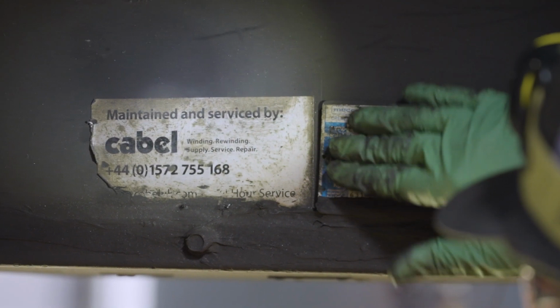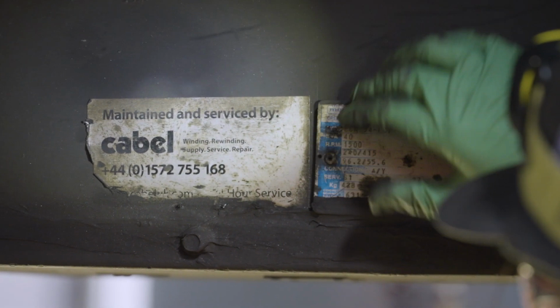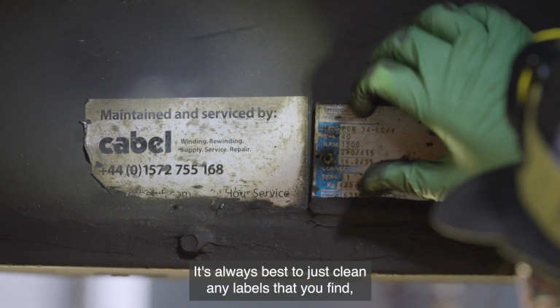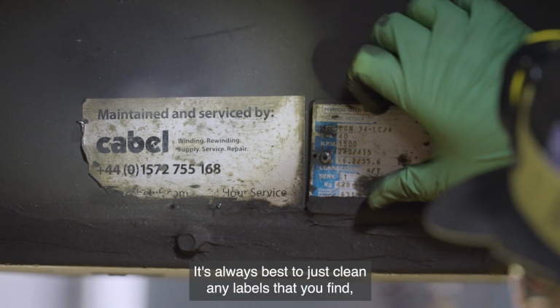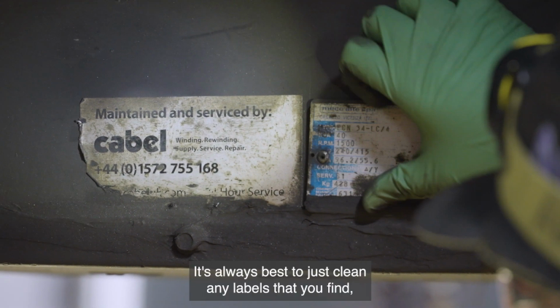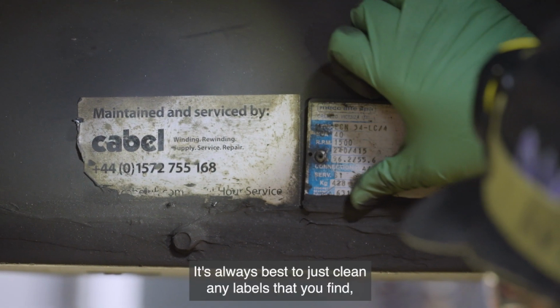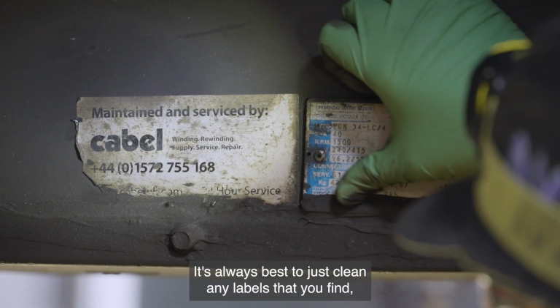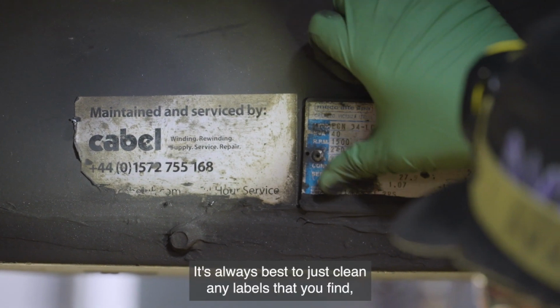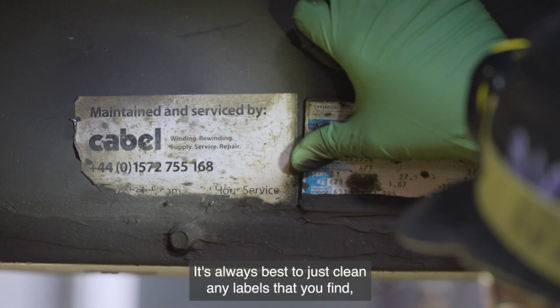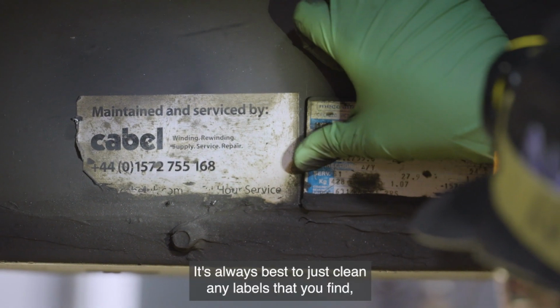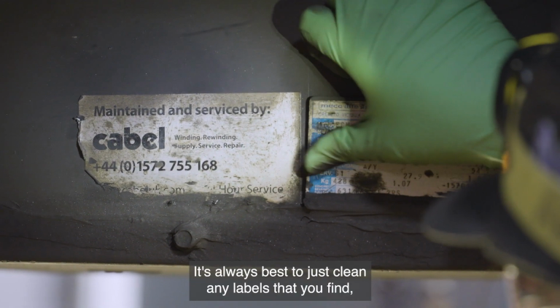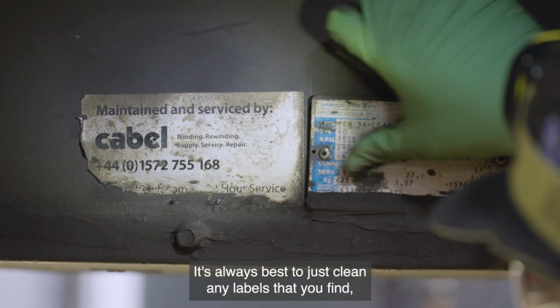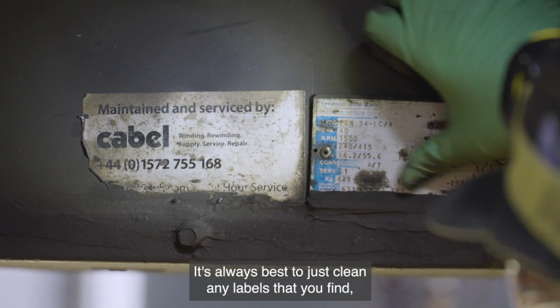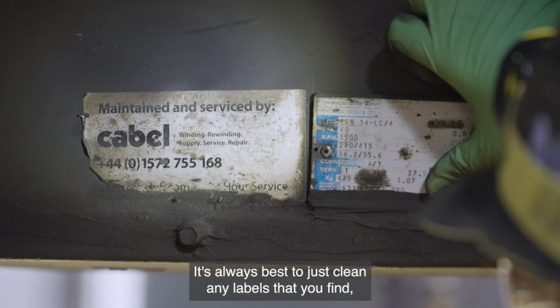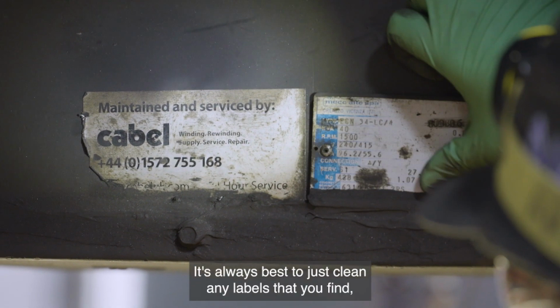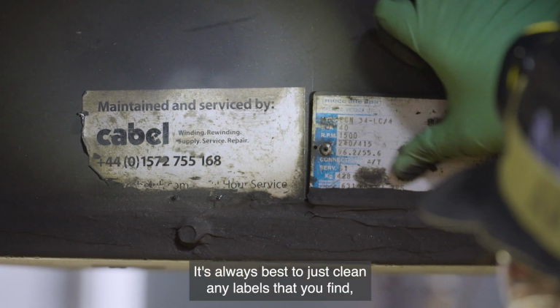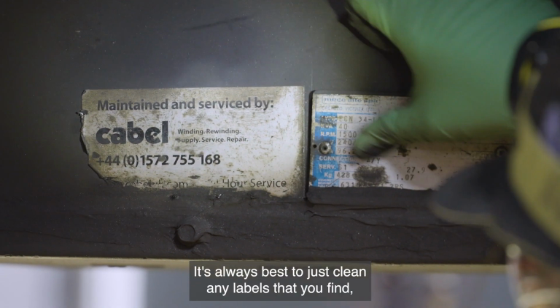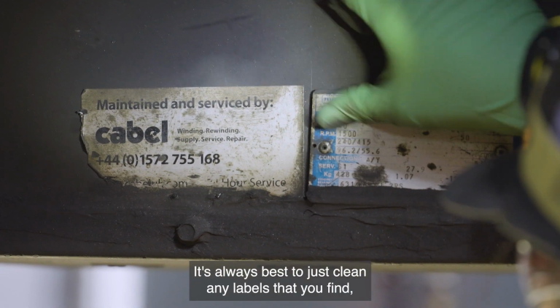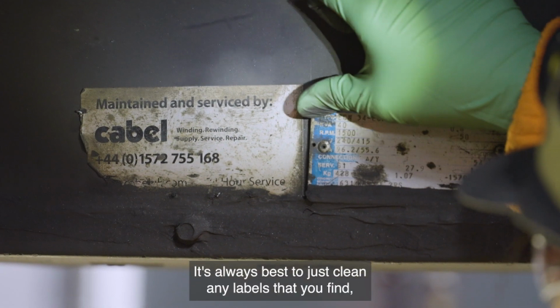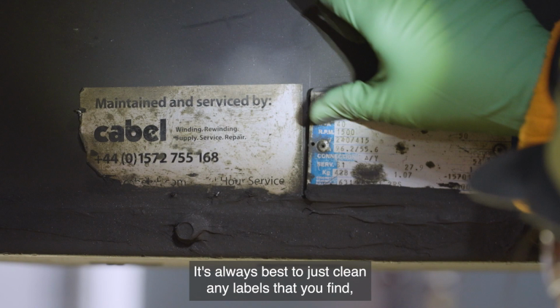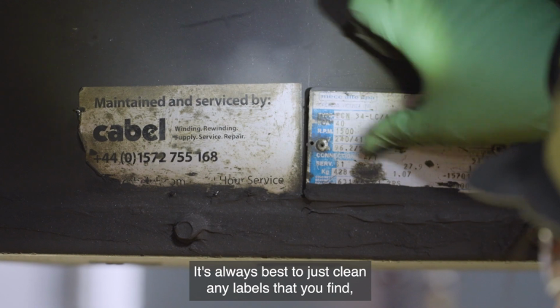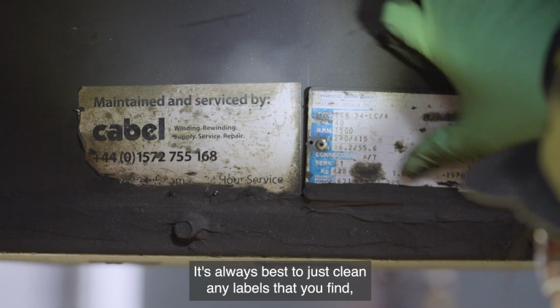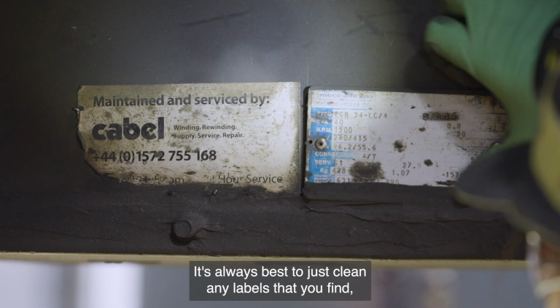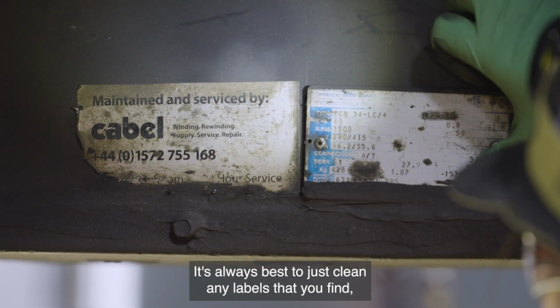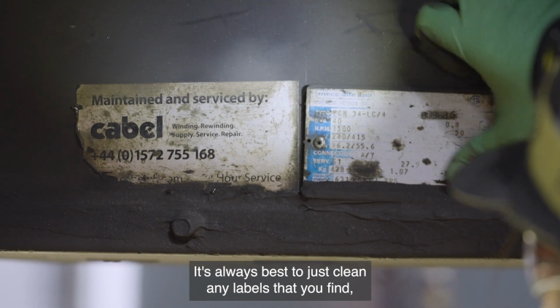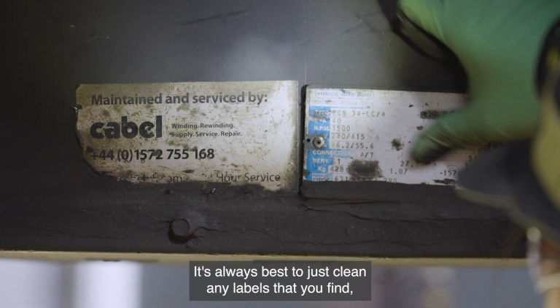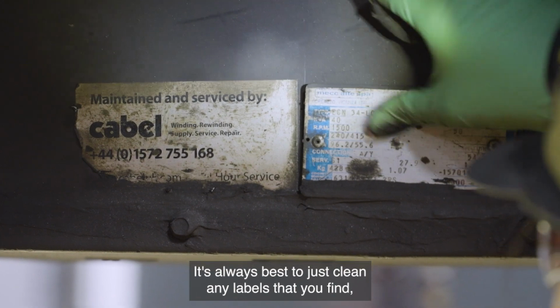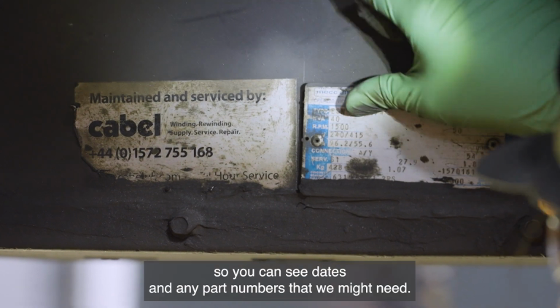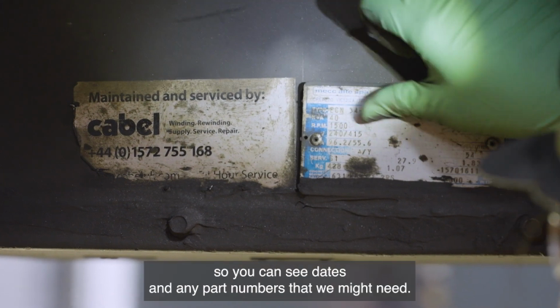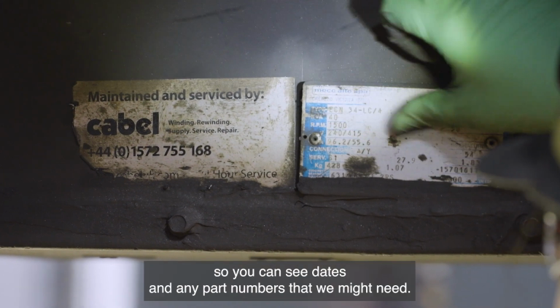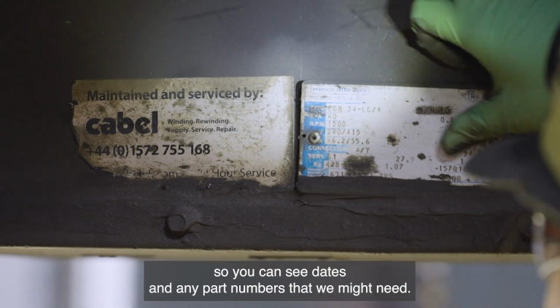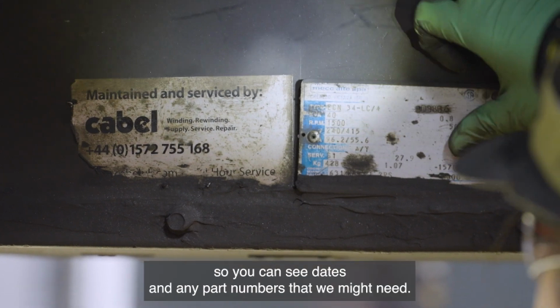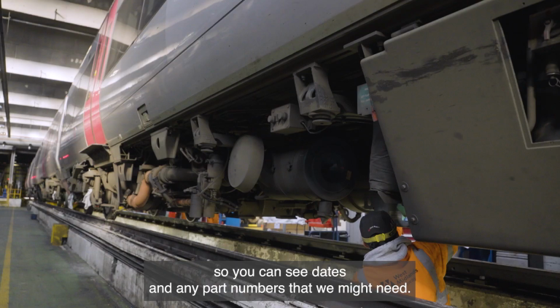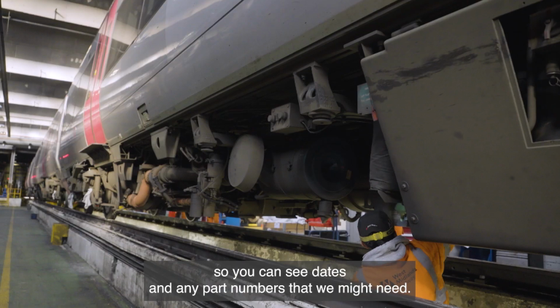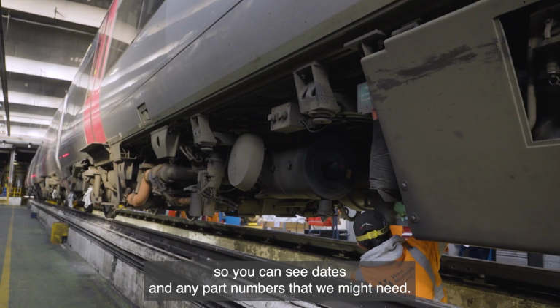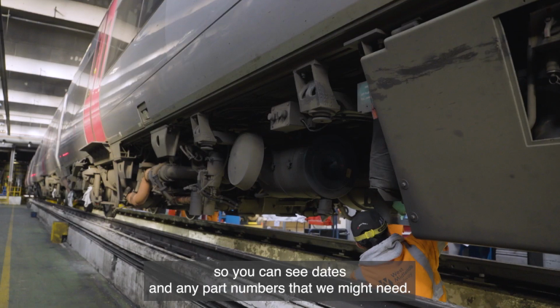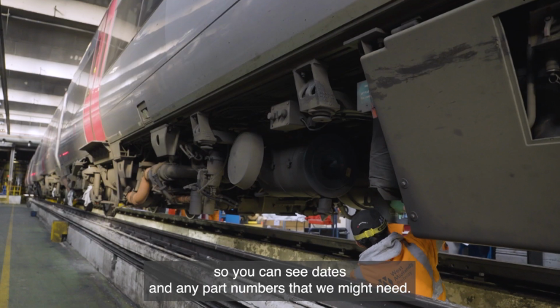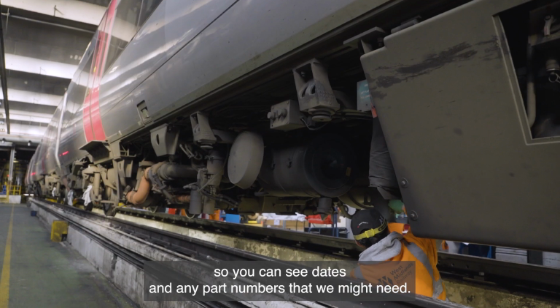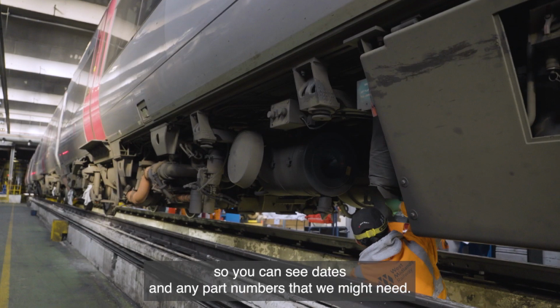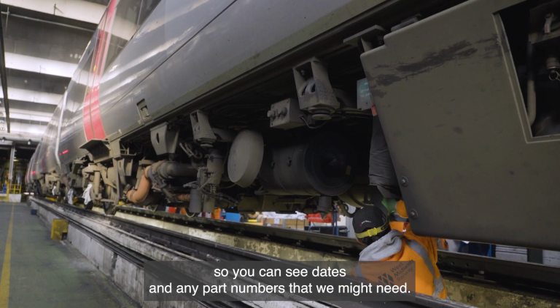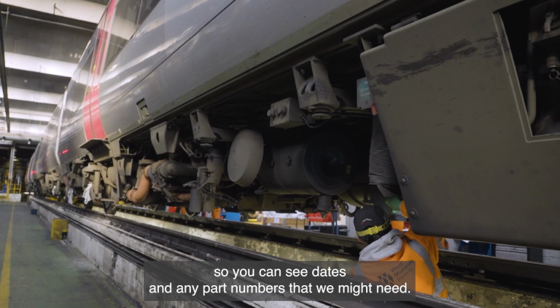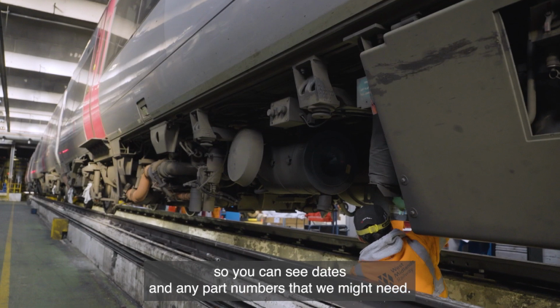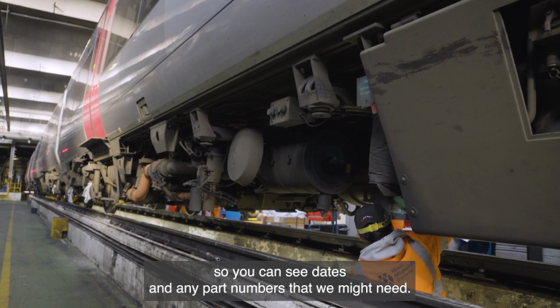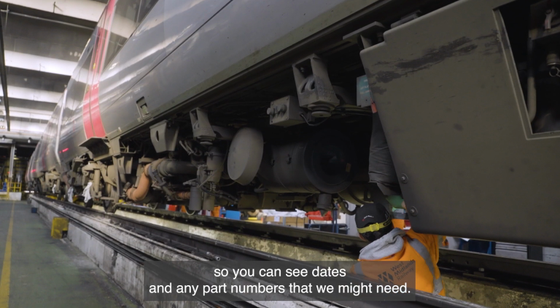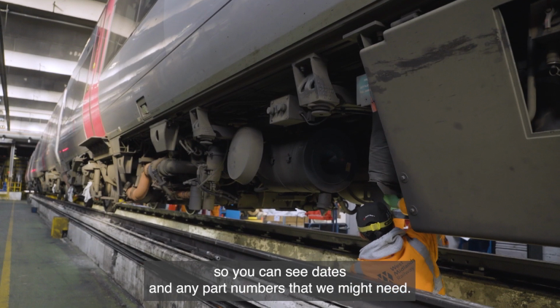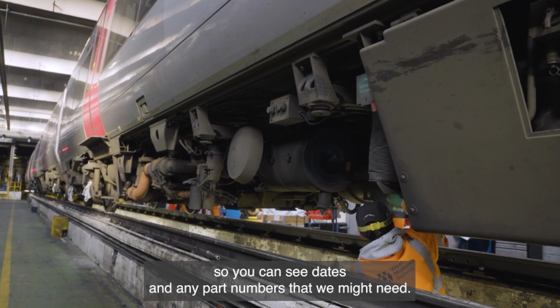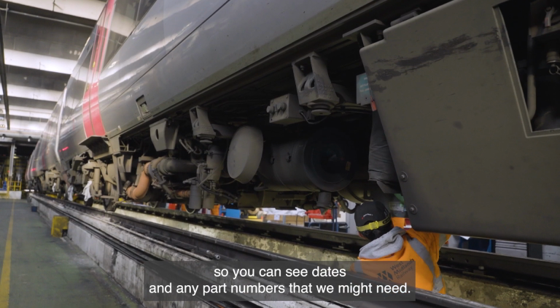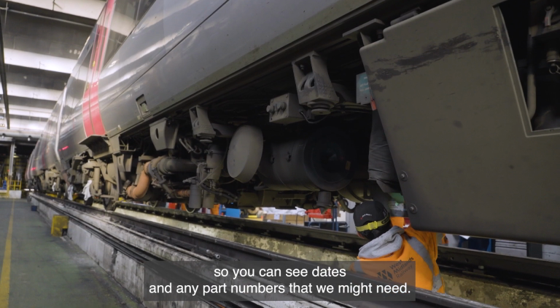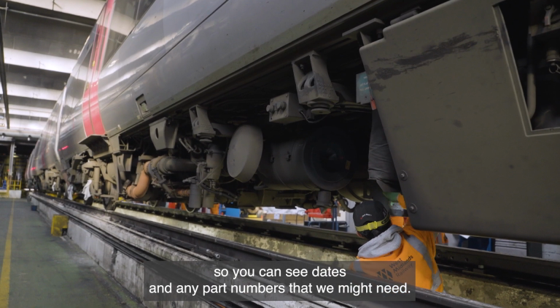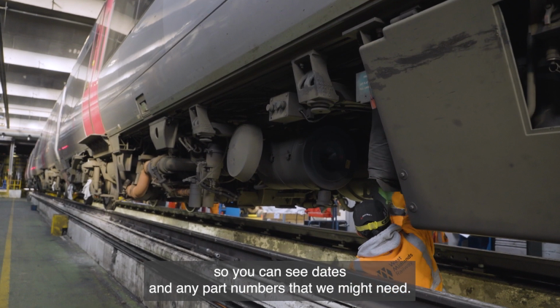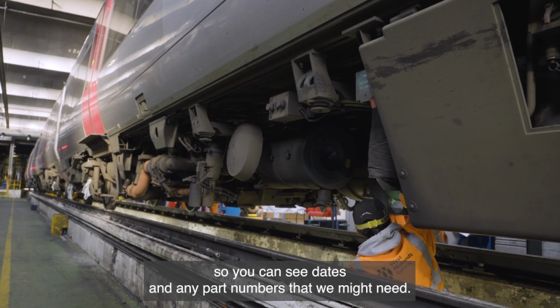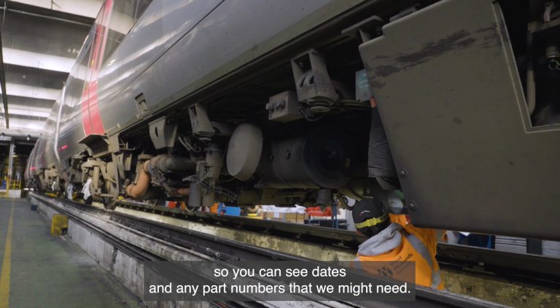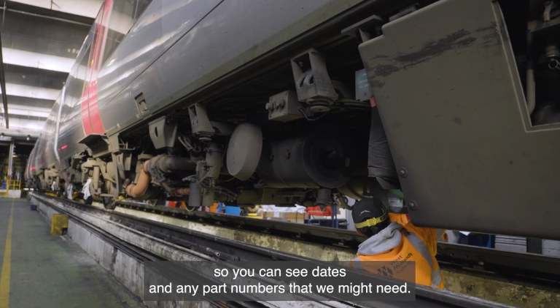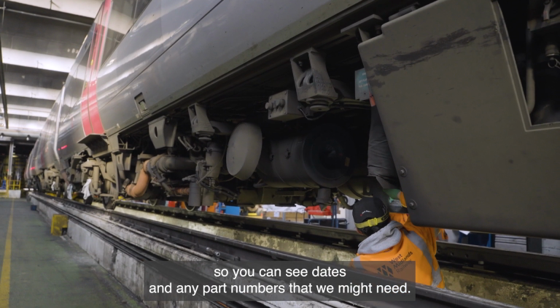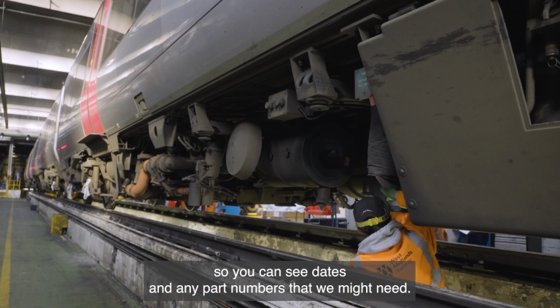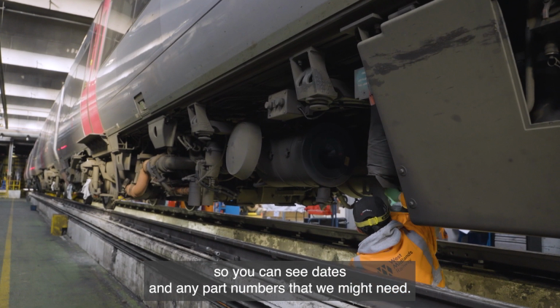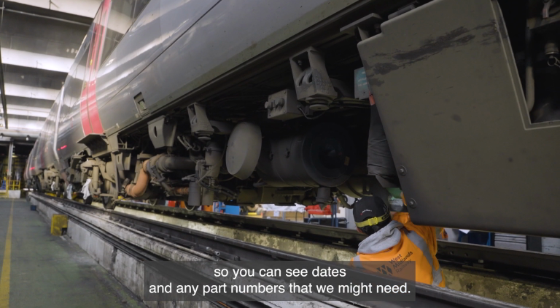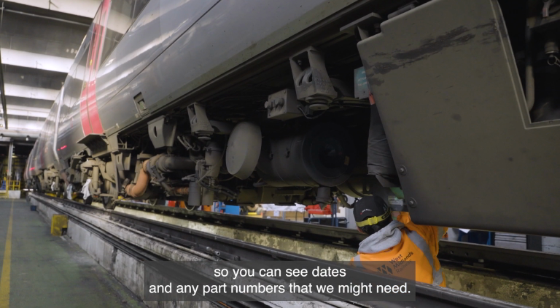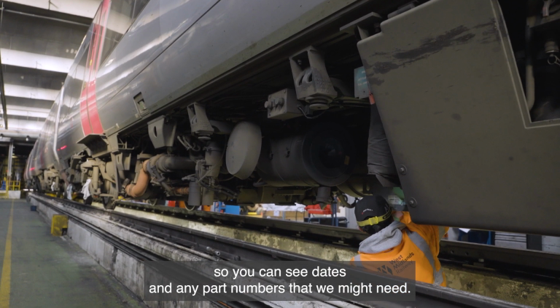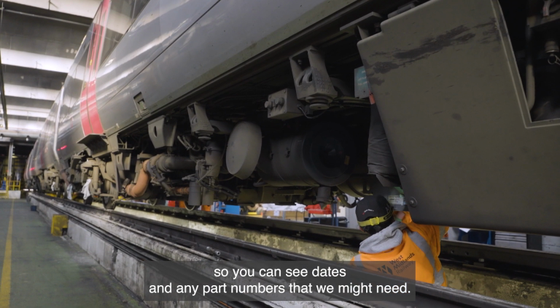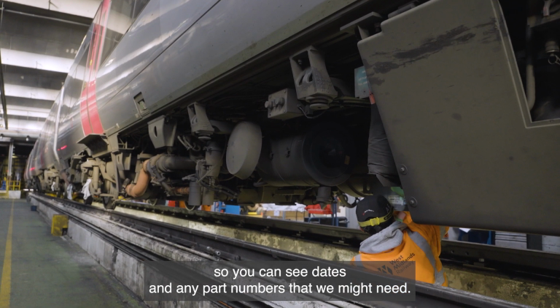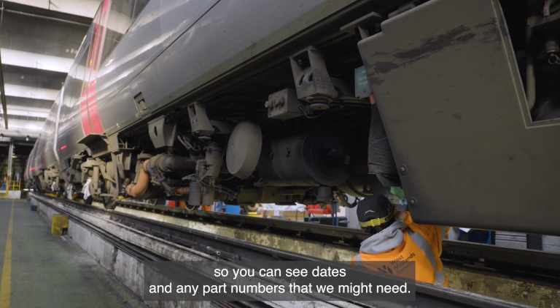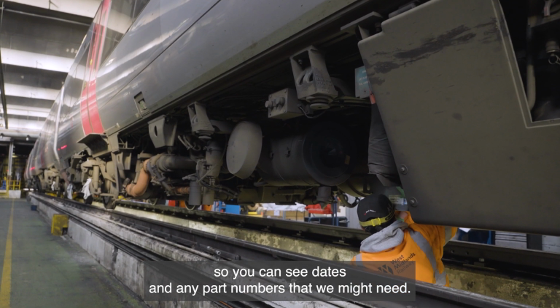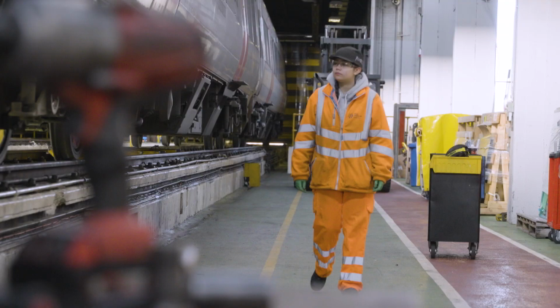It's always best to just clean any labels that you find so you can see dates and any part numbers that we might need.